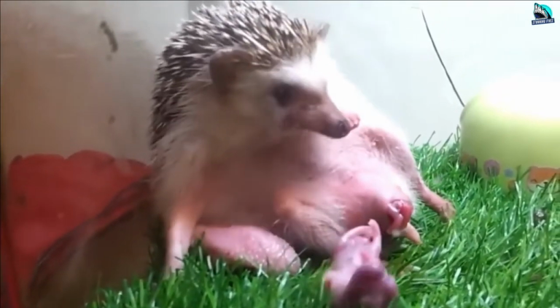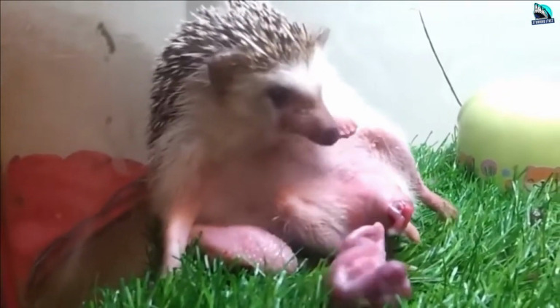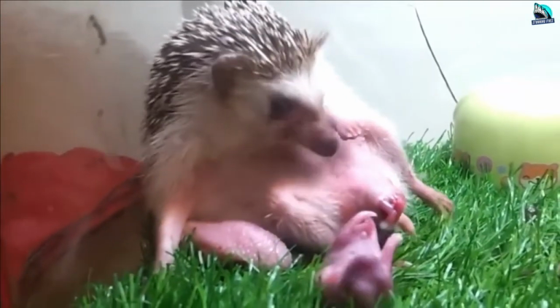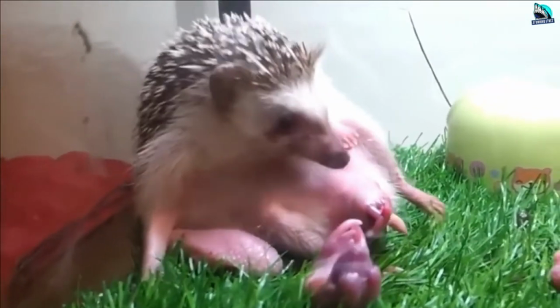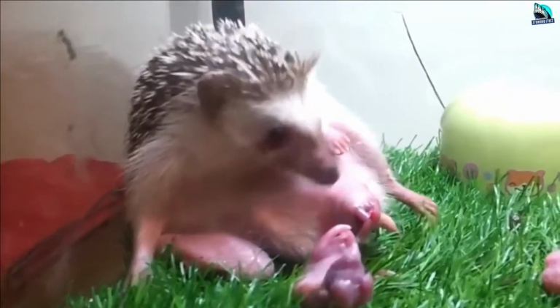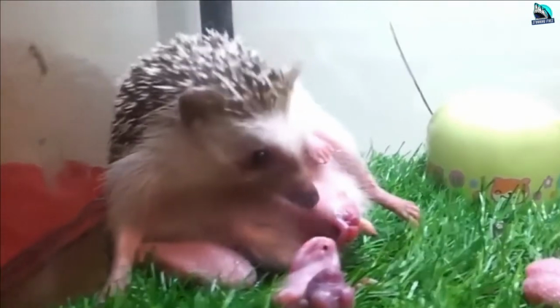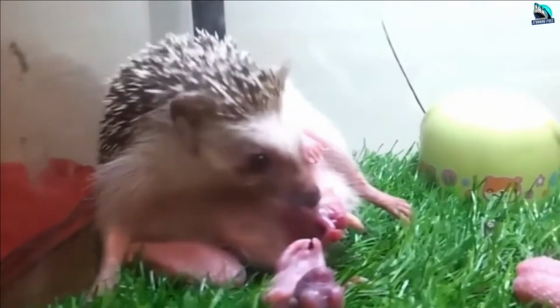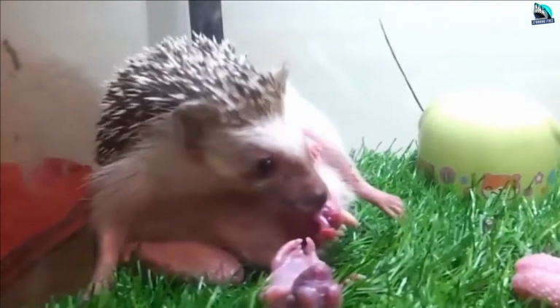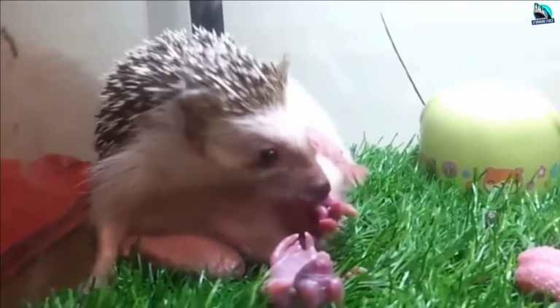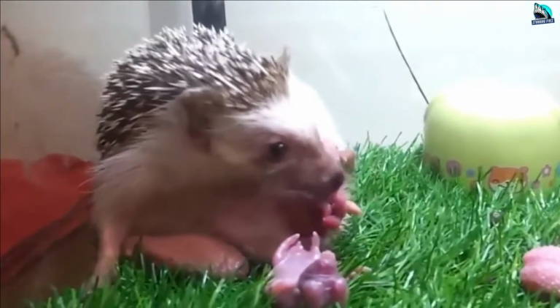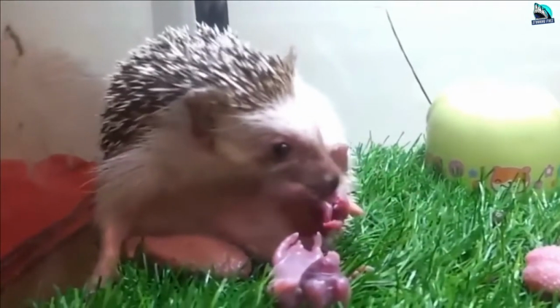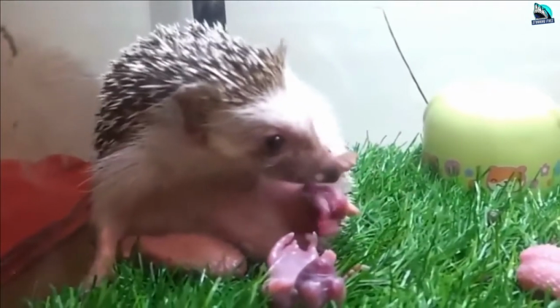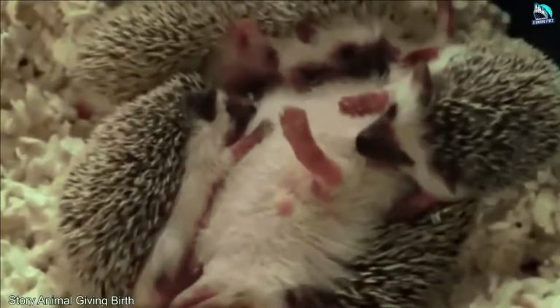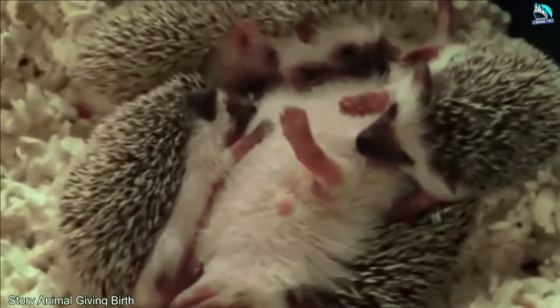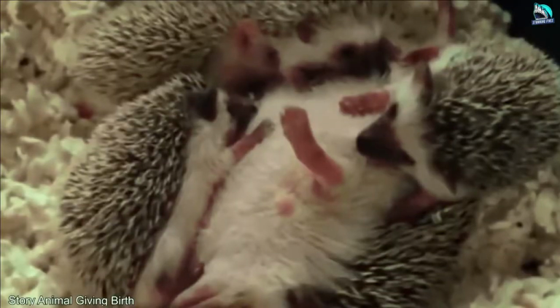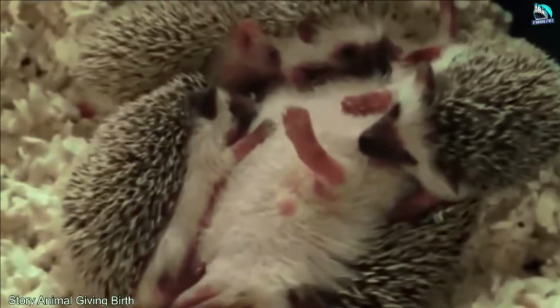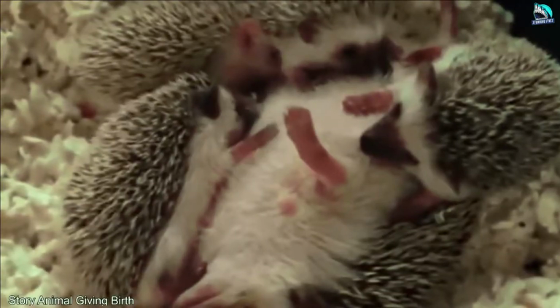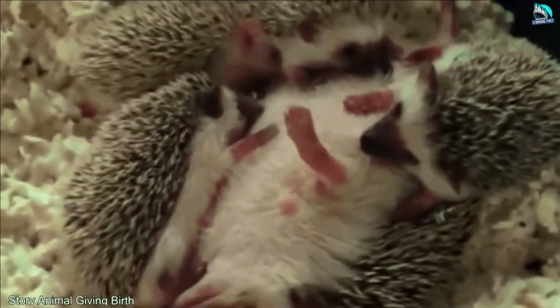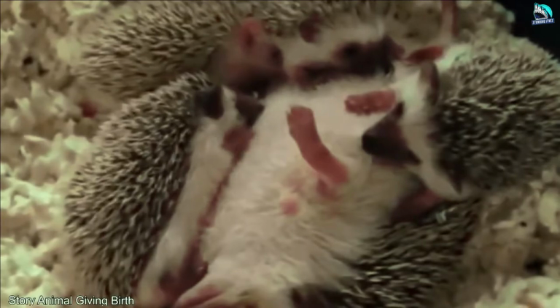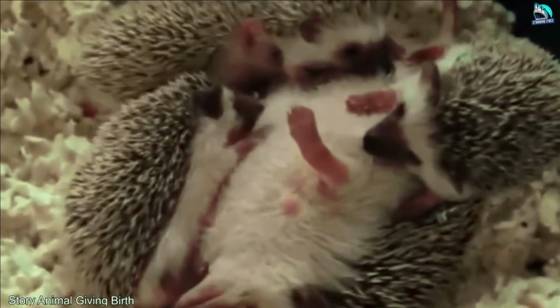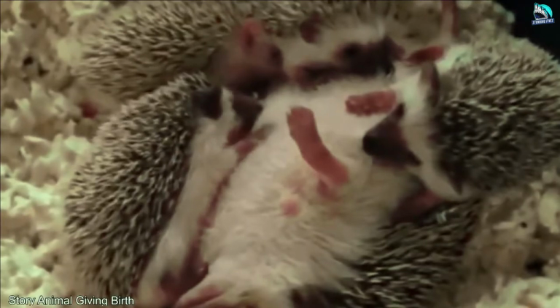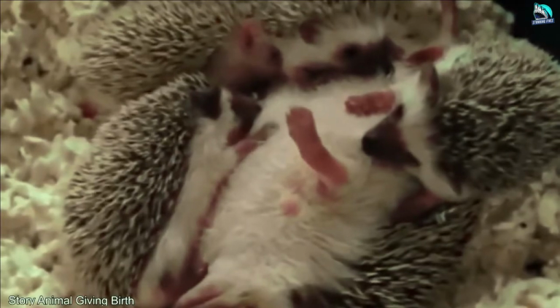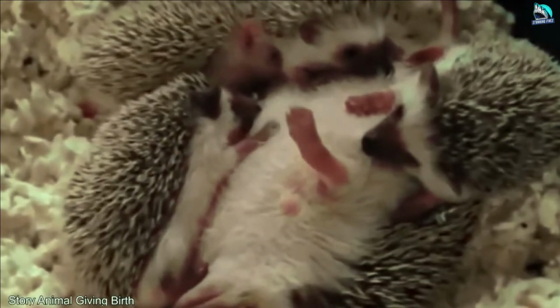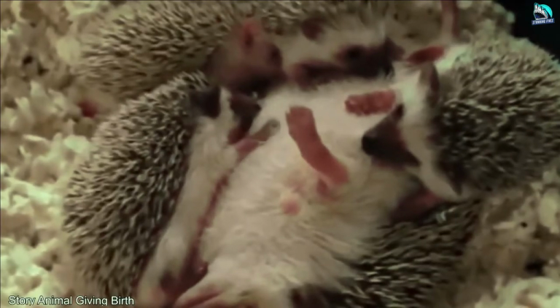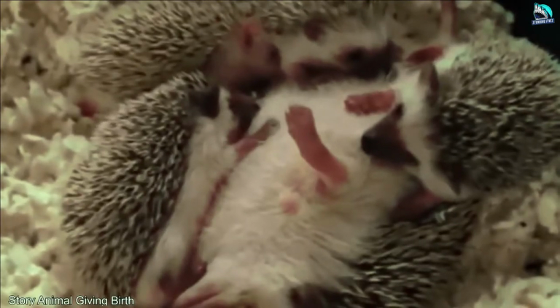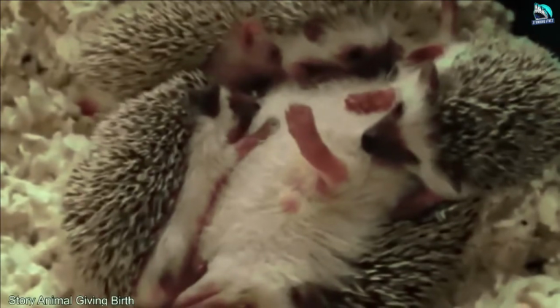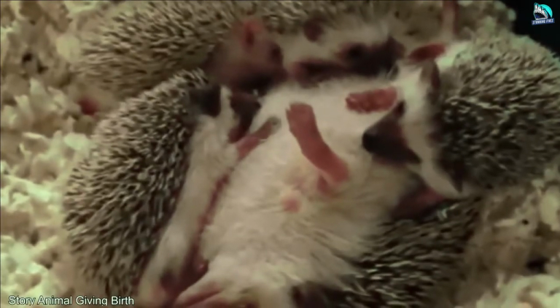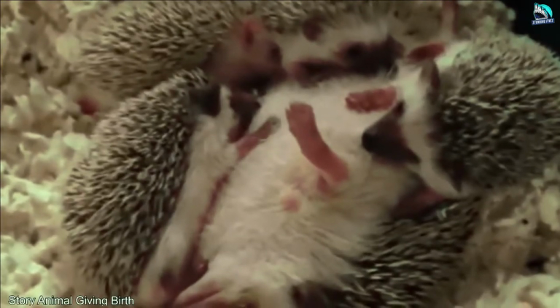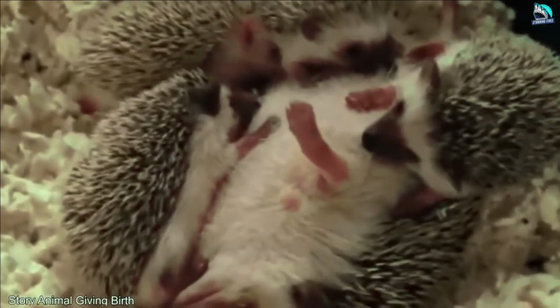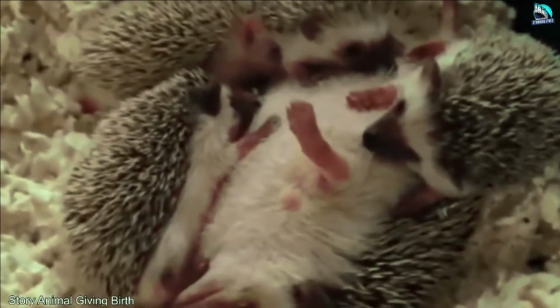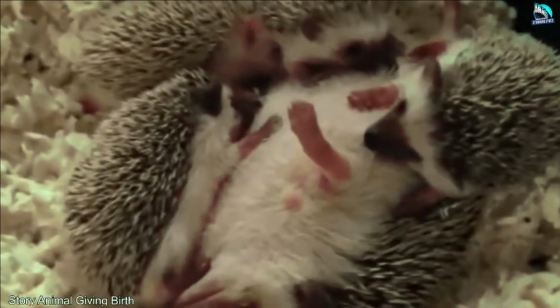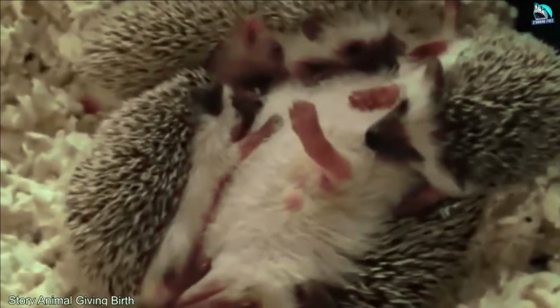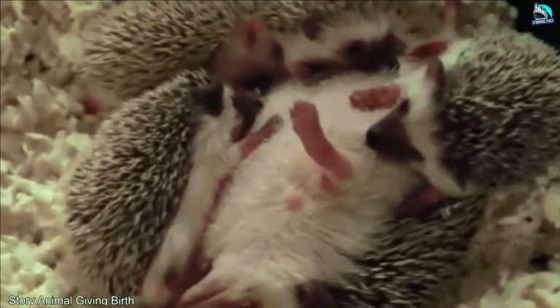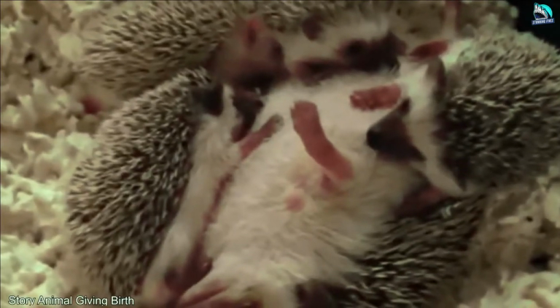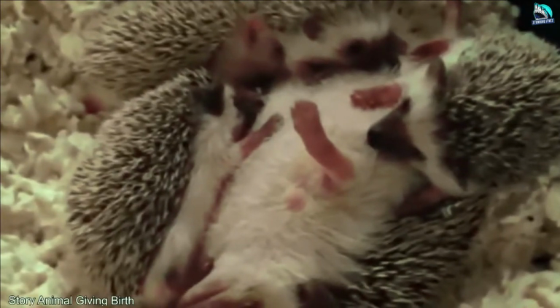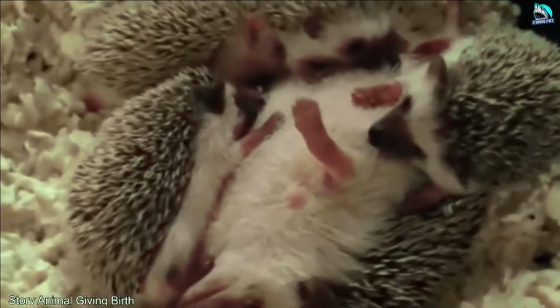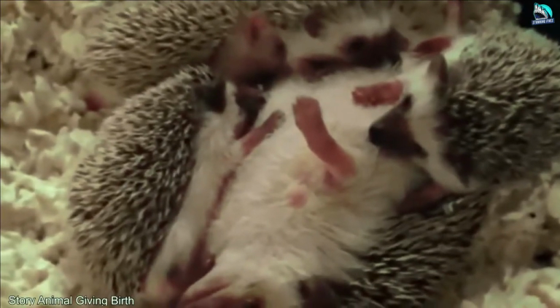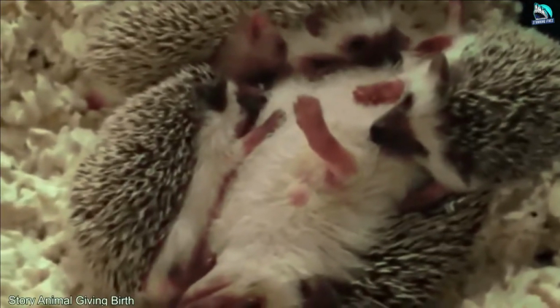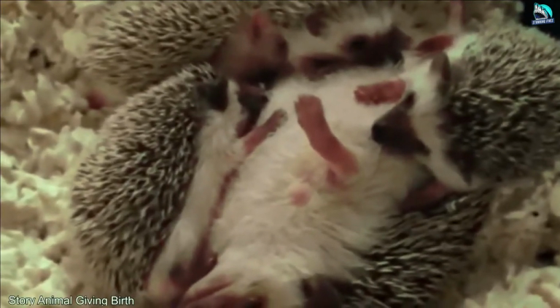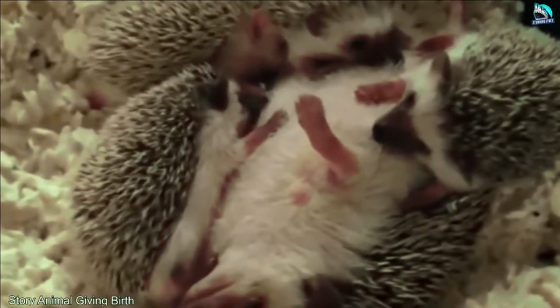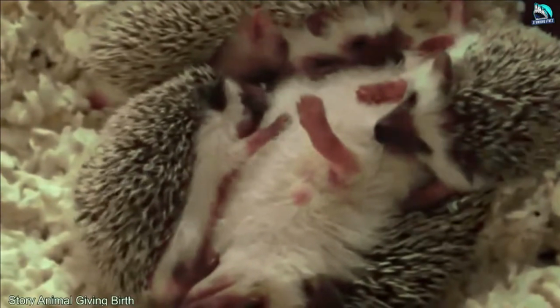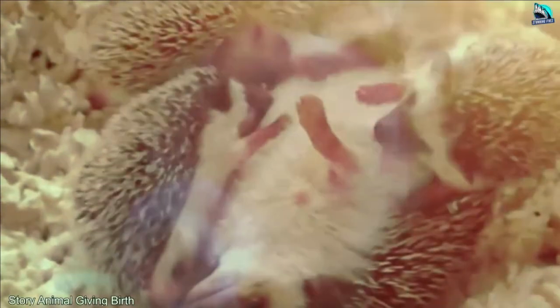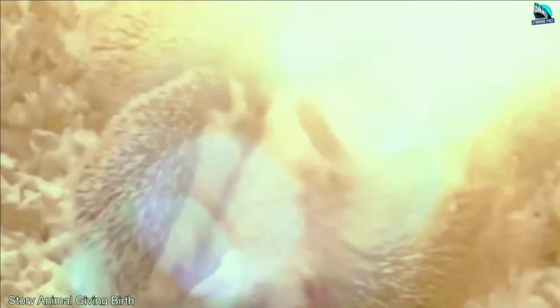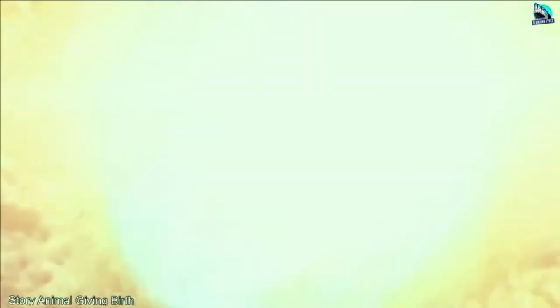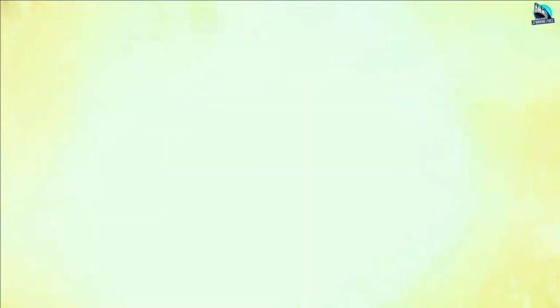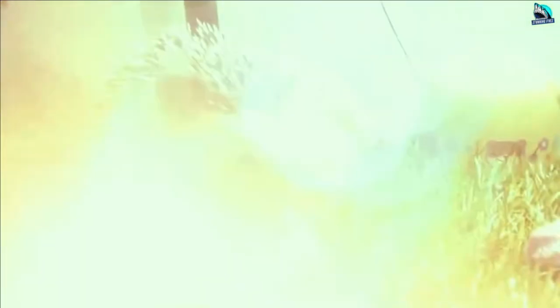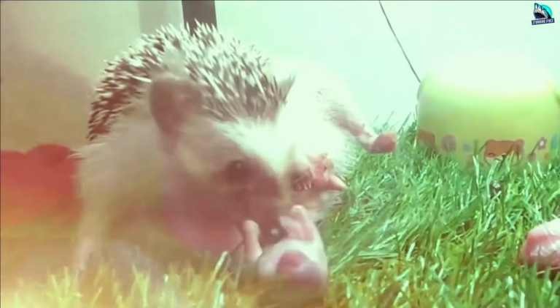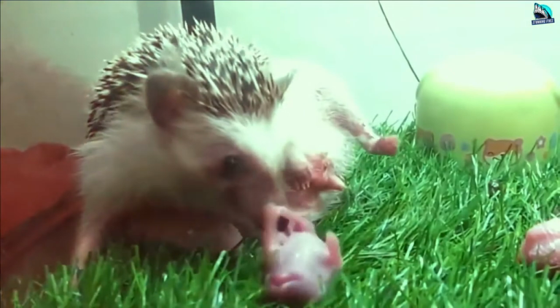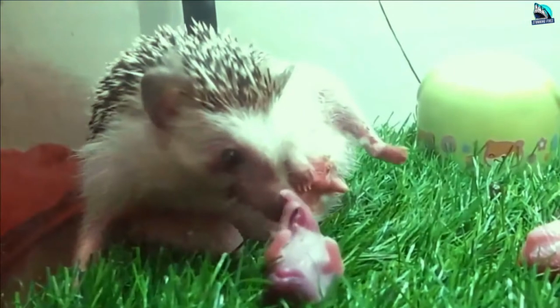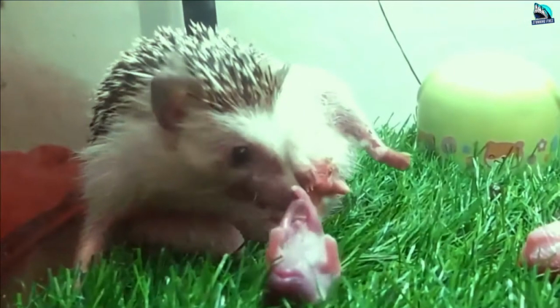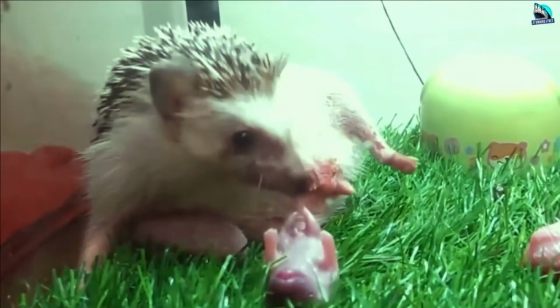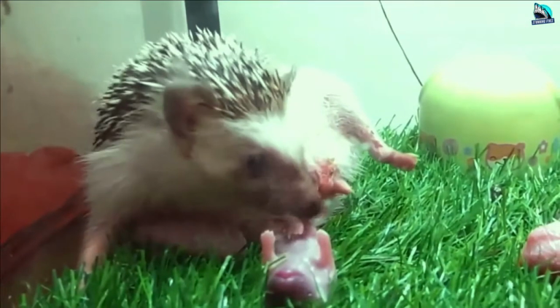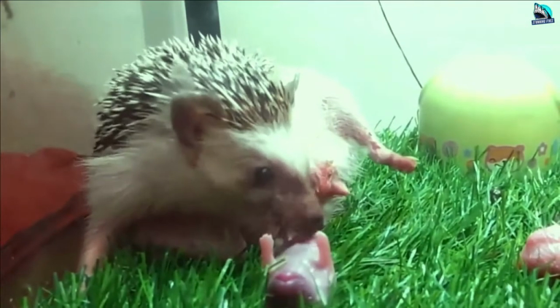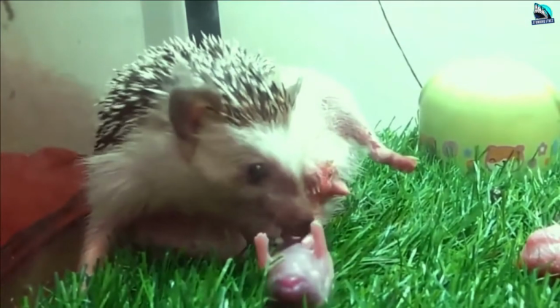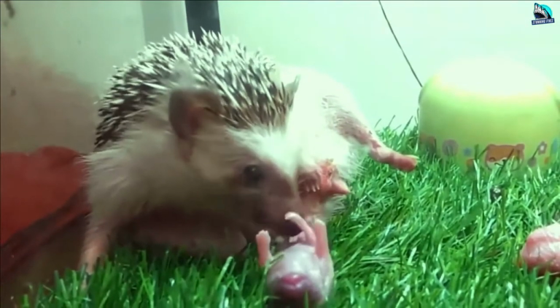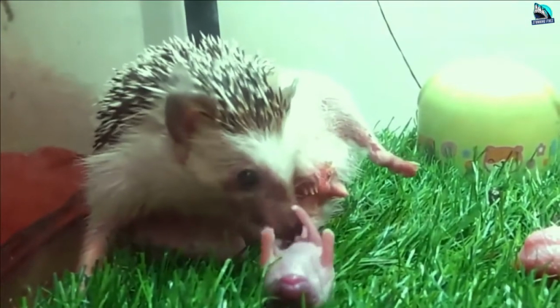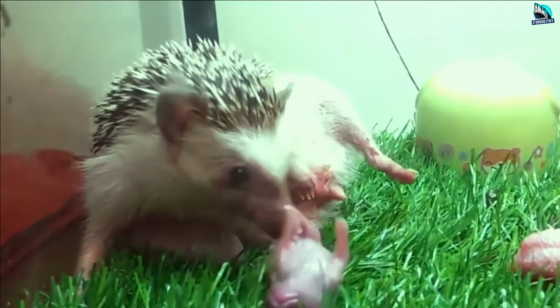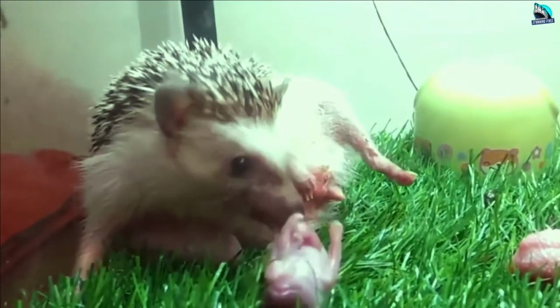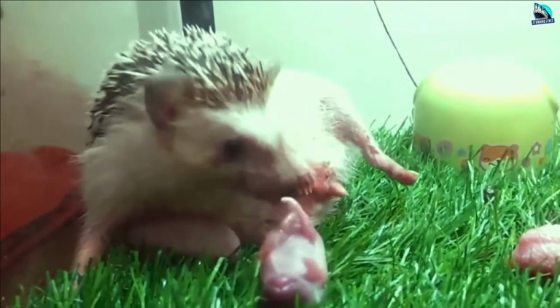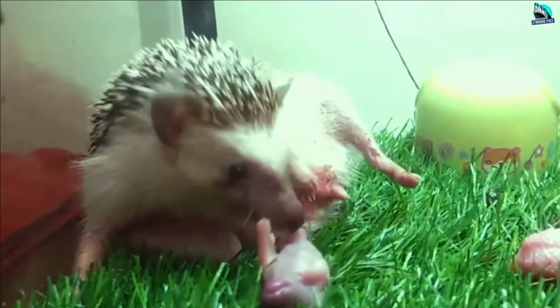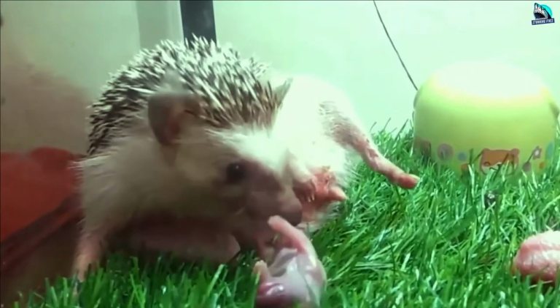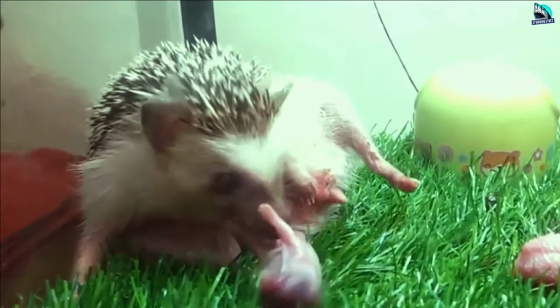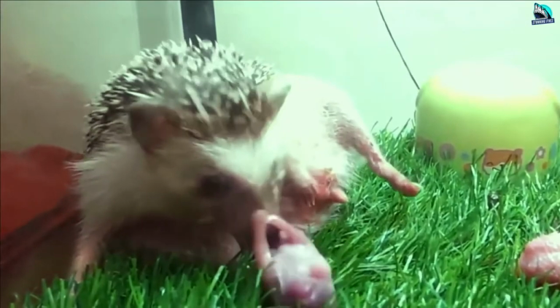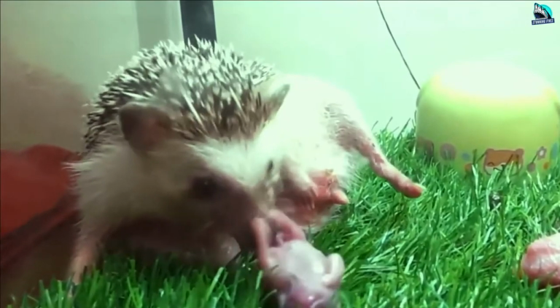Sometimes, instead of coming out head-first, the babies come out with their hind legs, leaving spikes stuck in their mother's birth canal, which can be fatal.